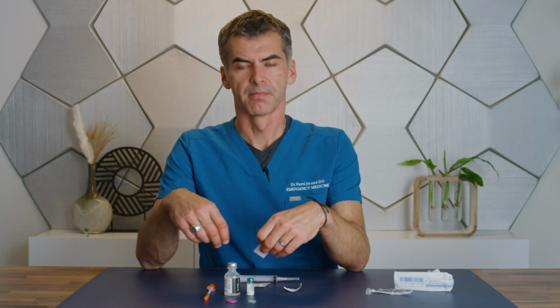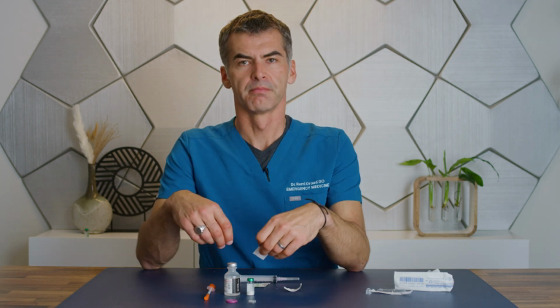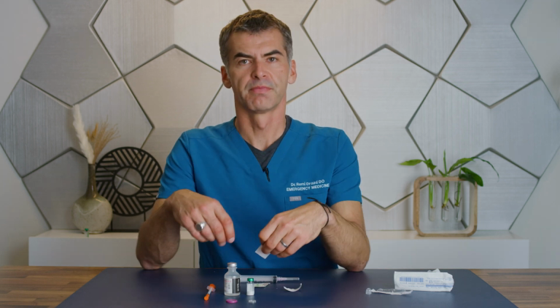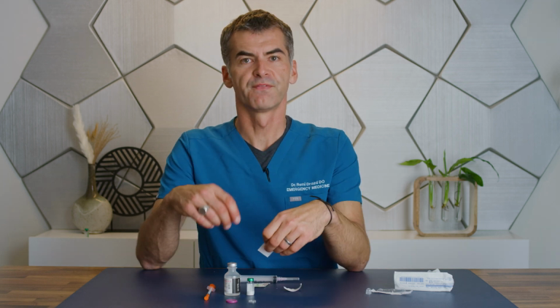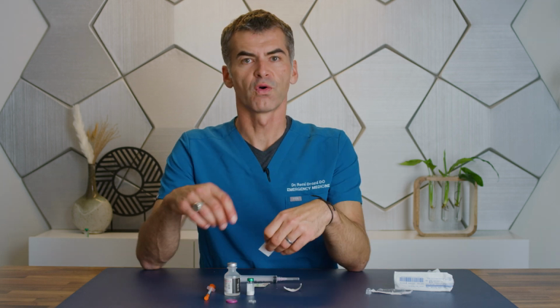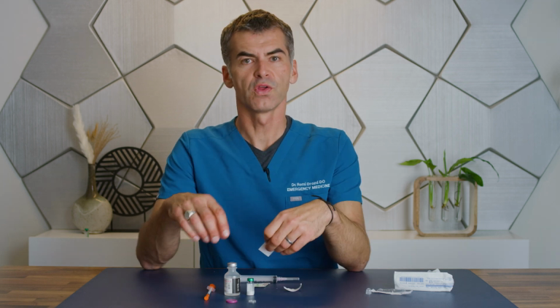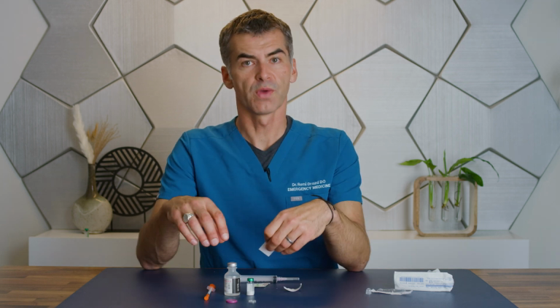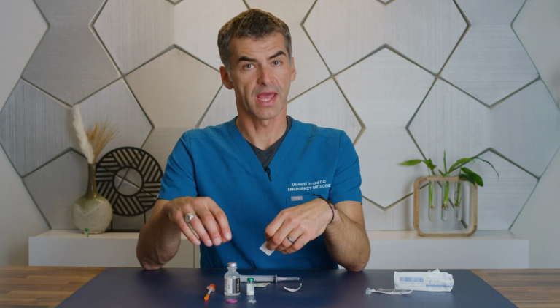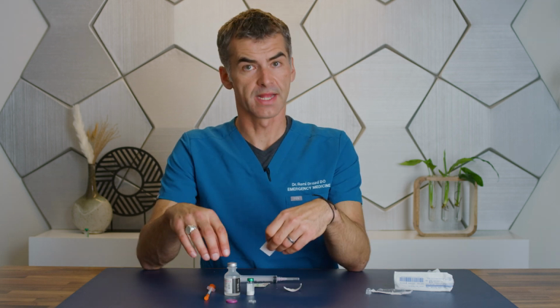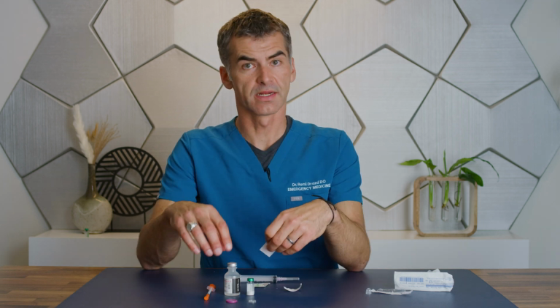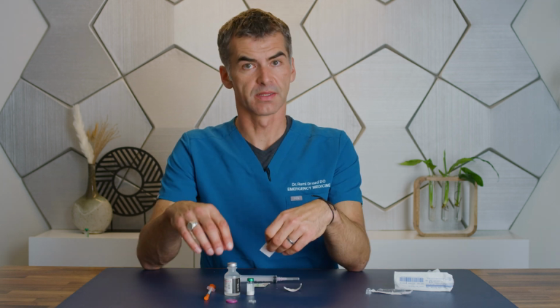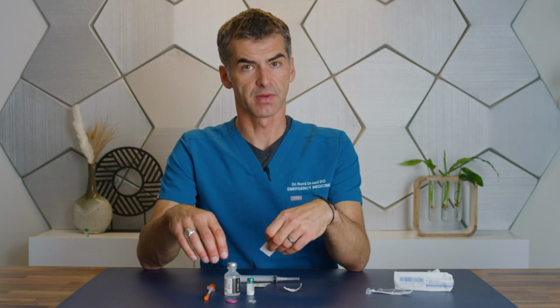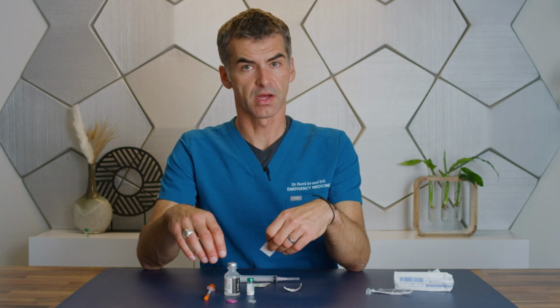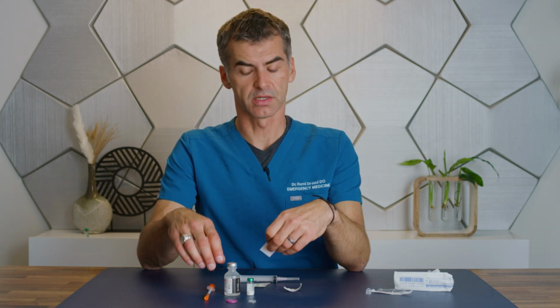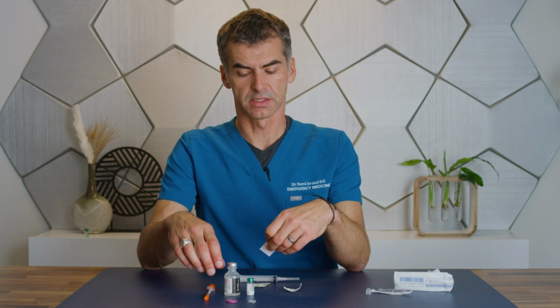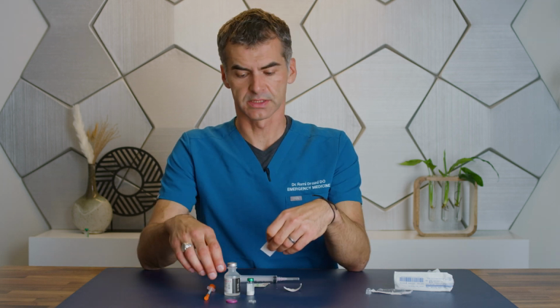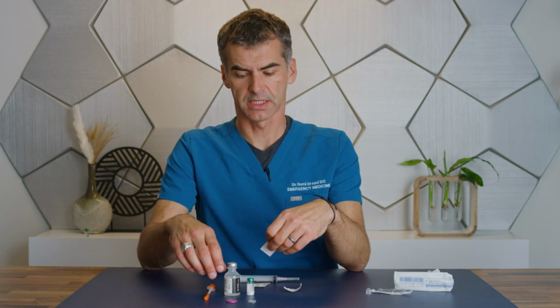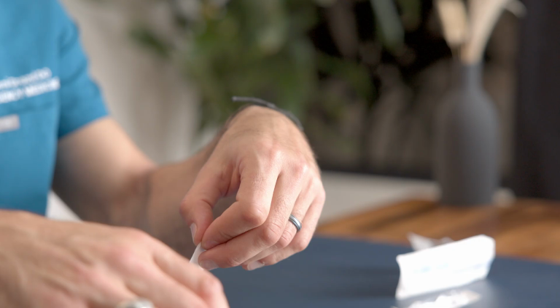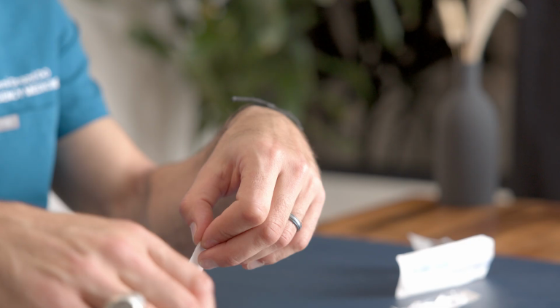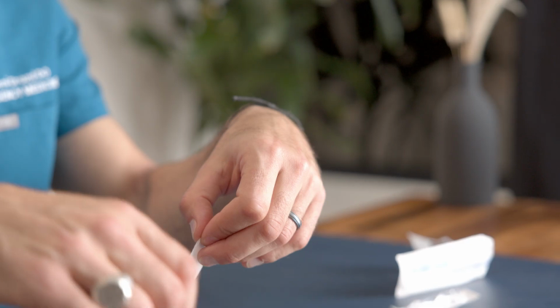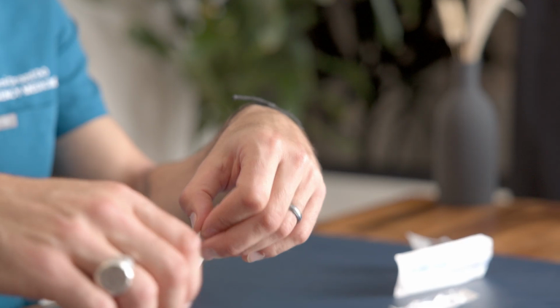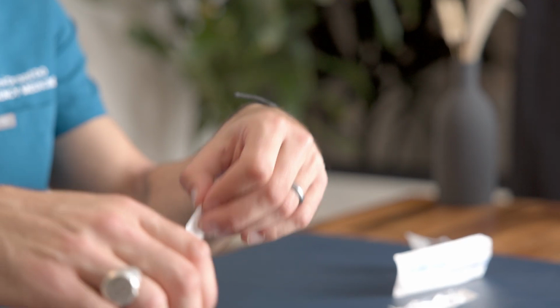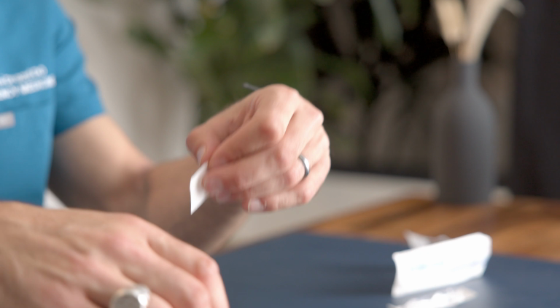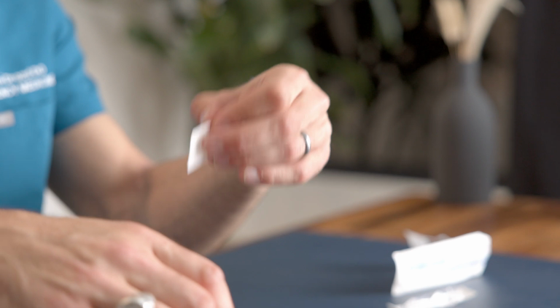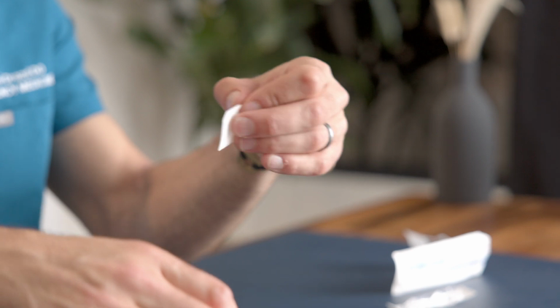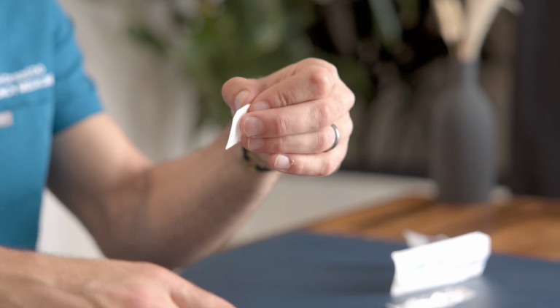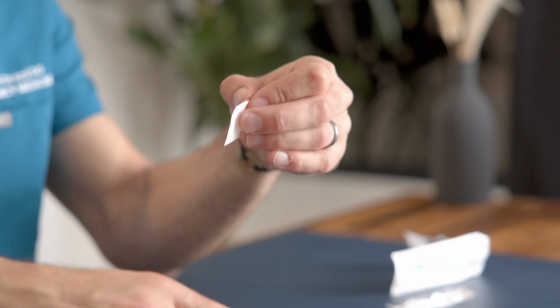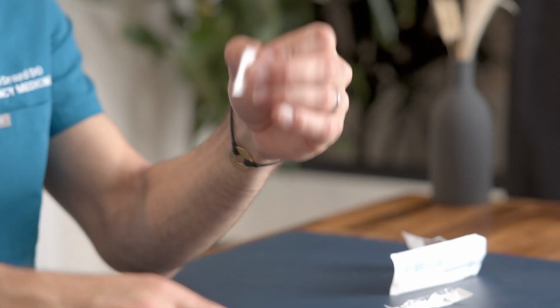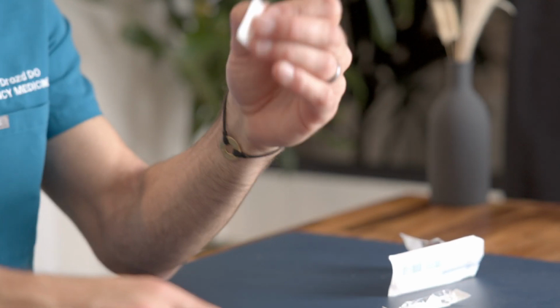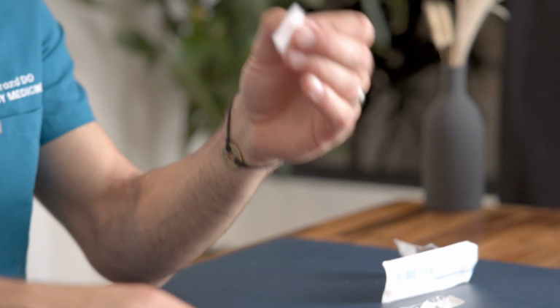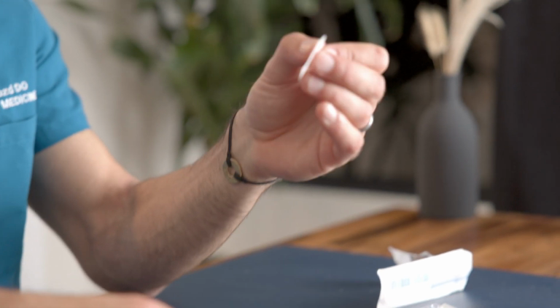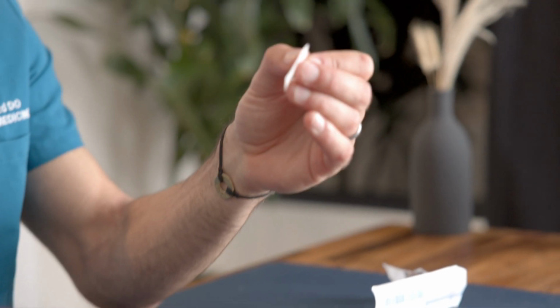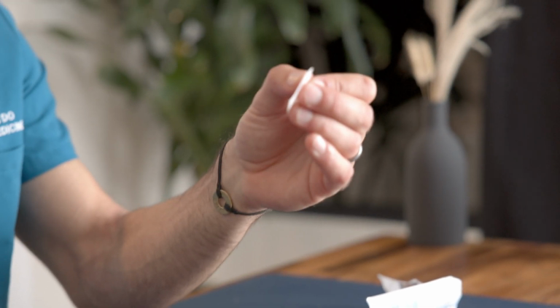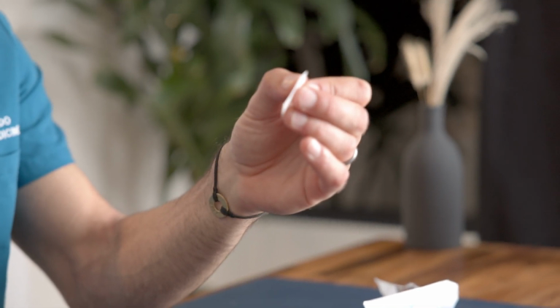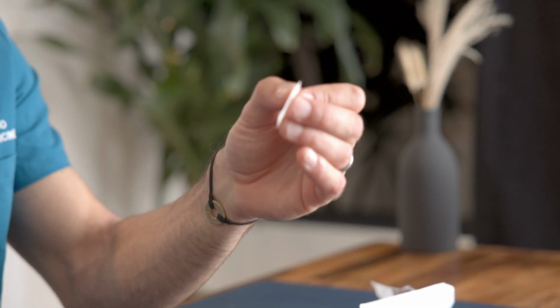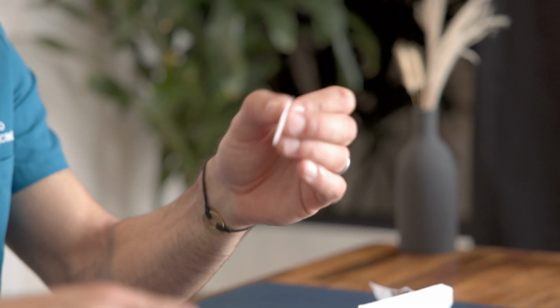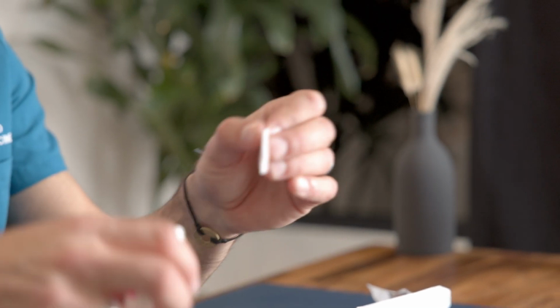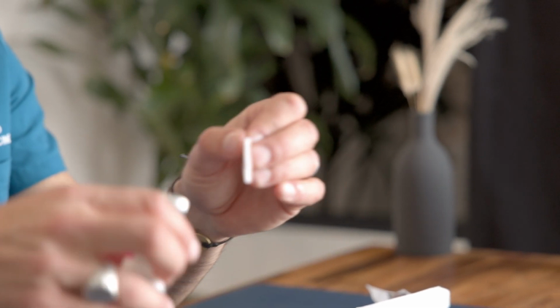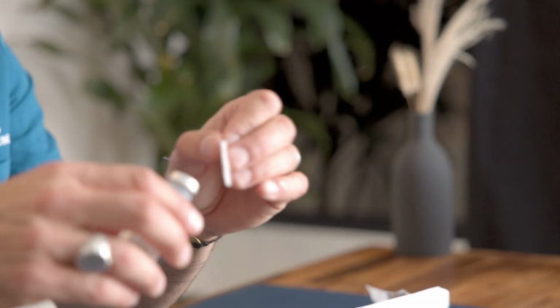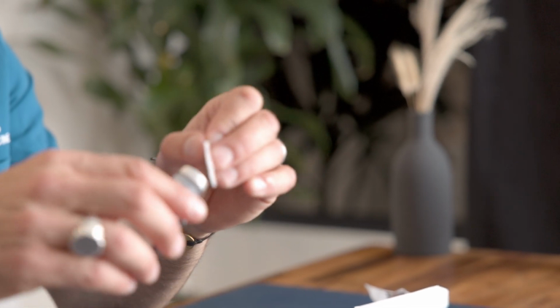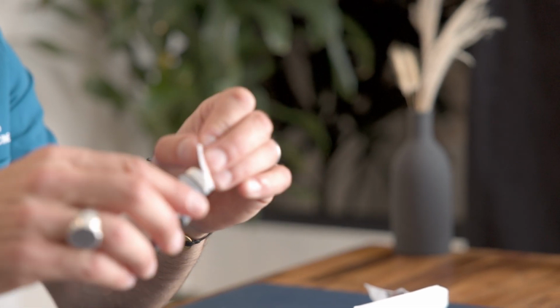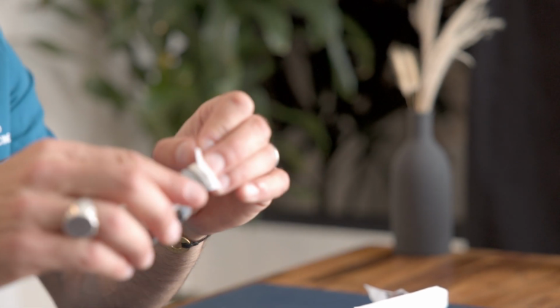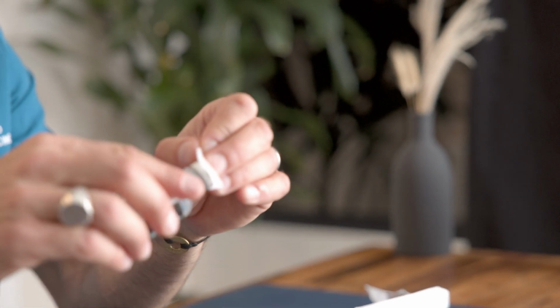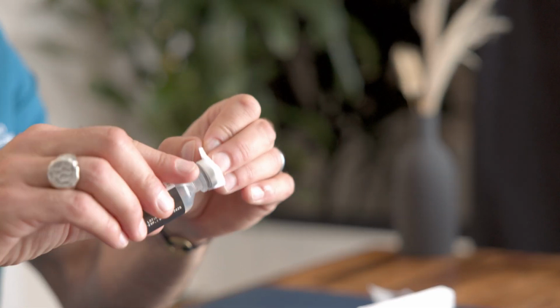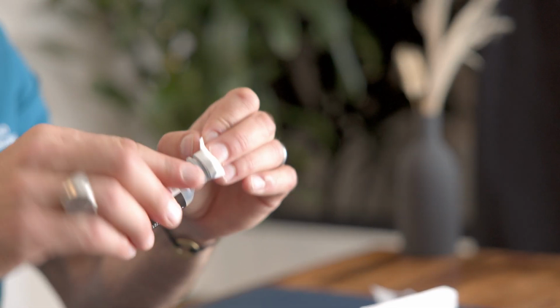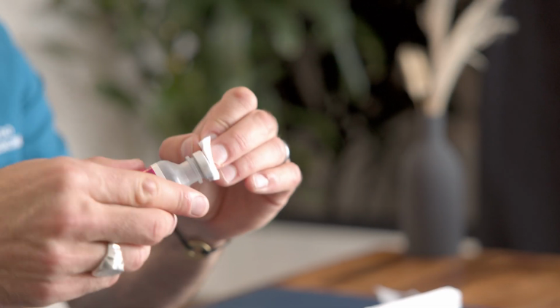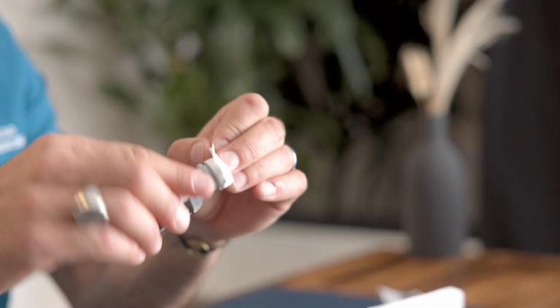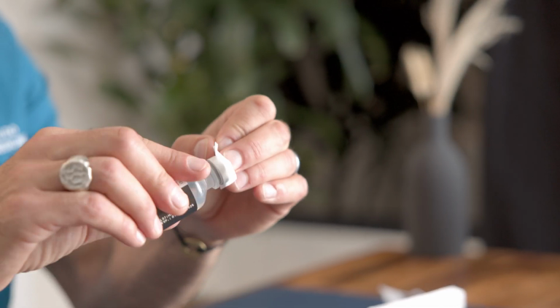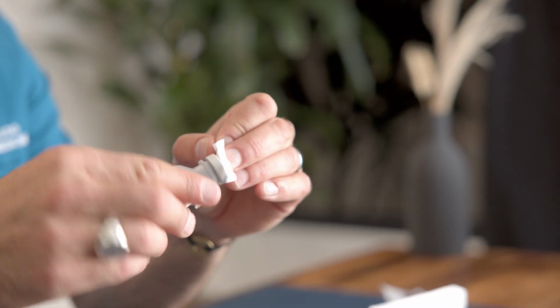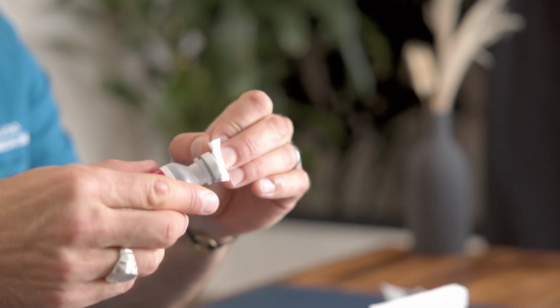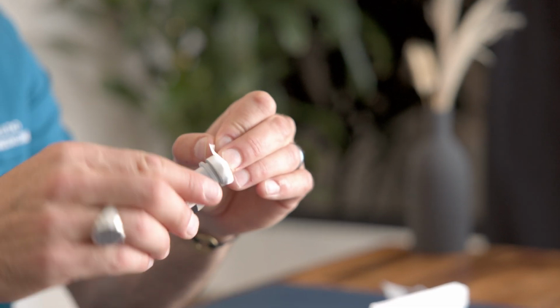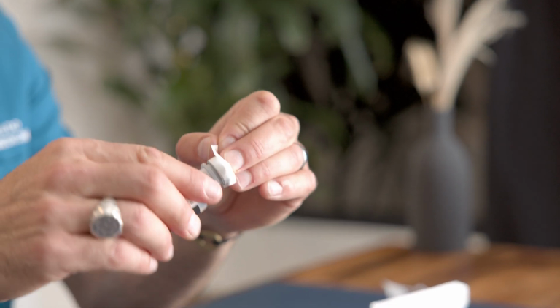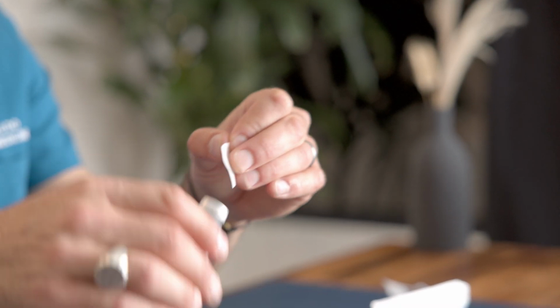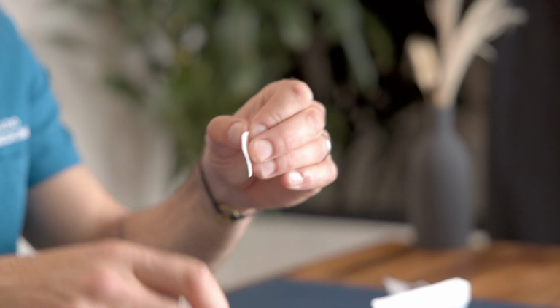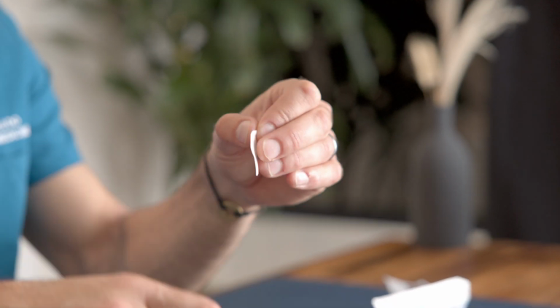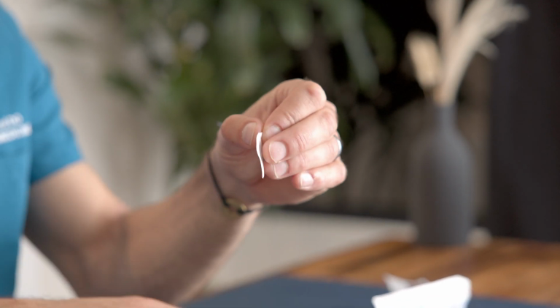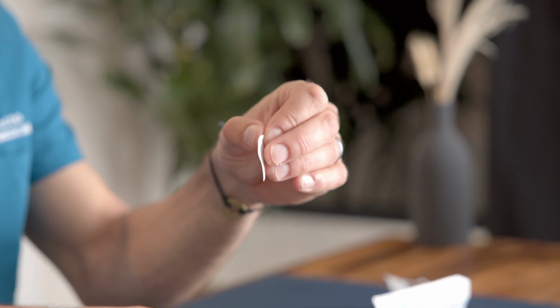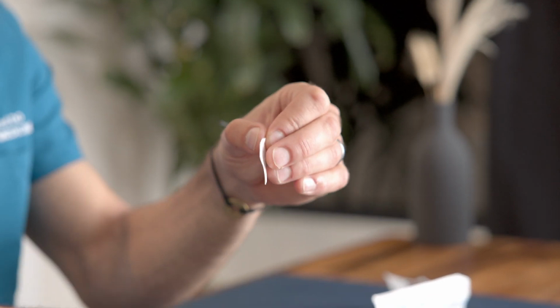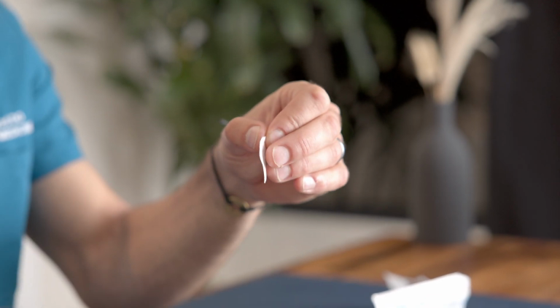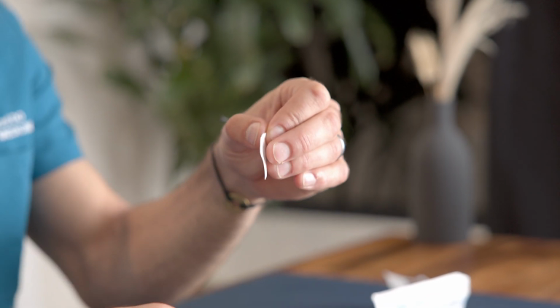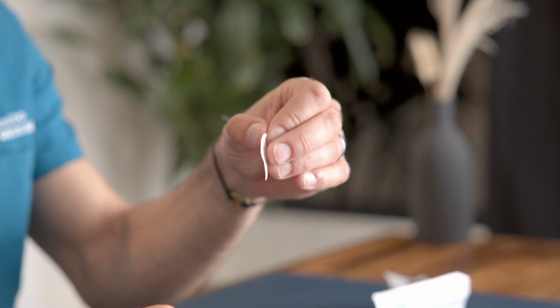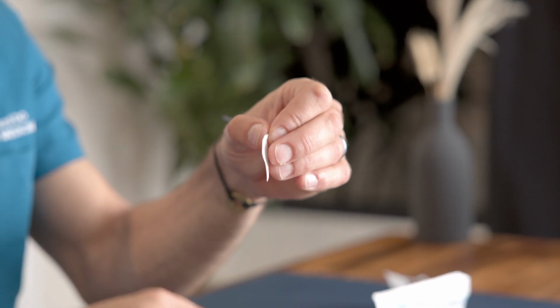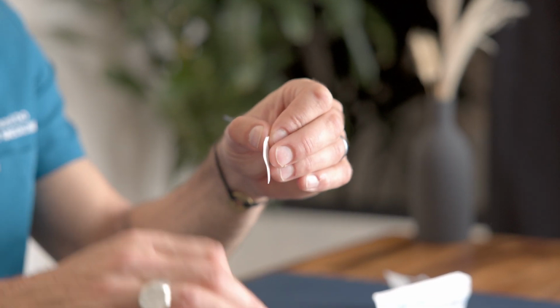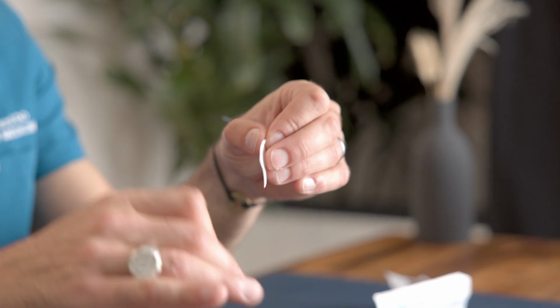Before you handle the bottles, I want you to use the alcohol pads to clean the surfaces of the vials.